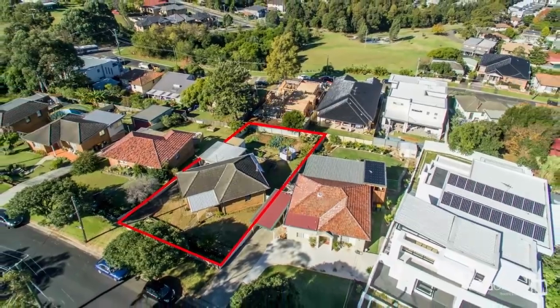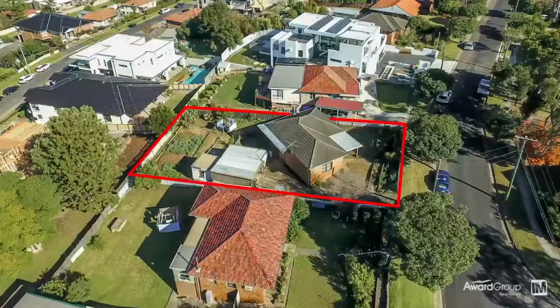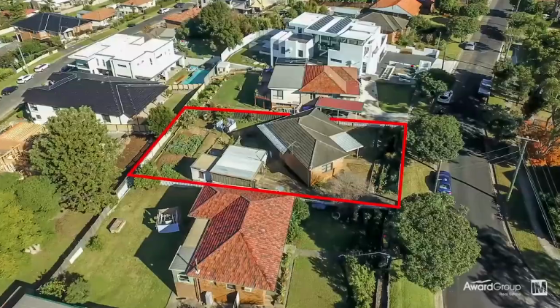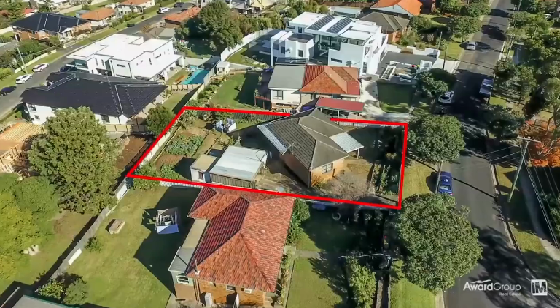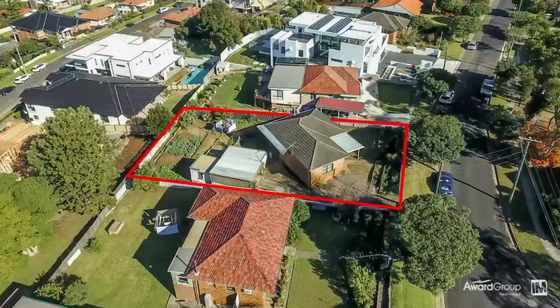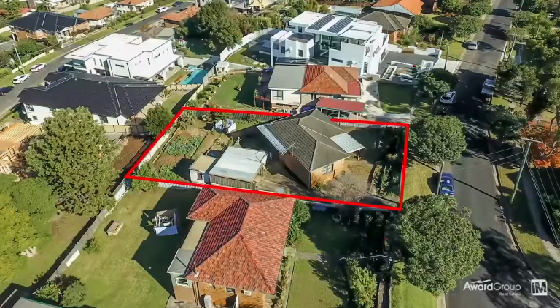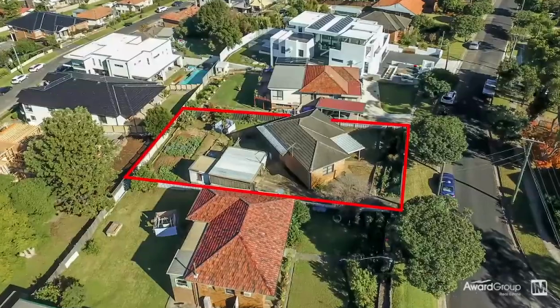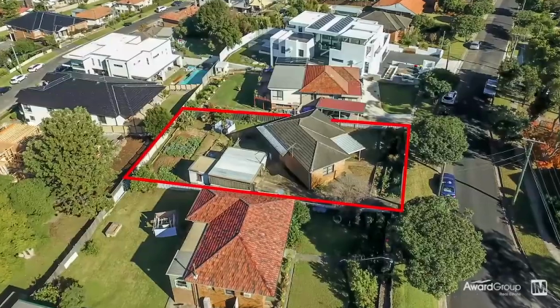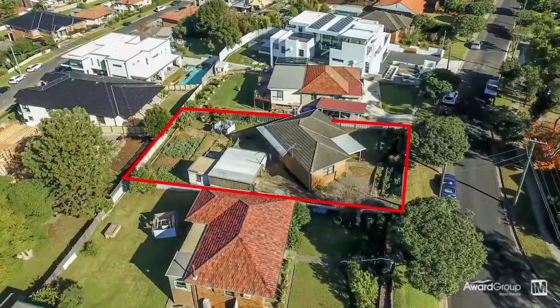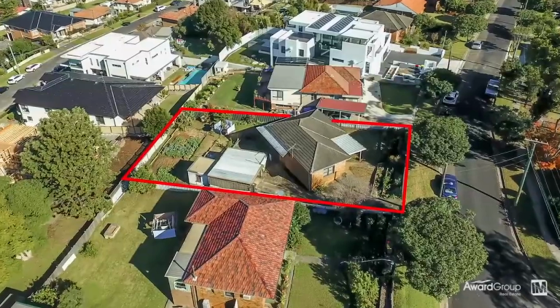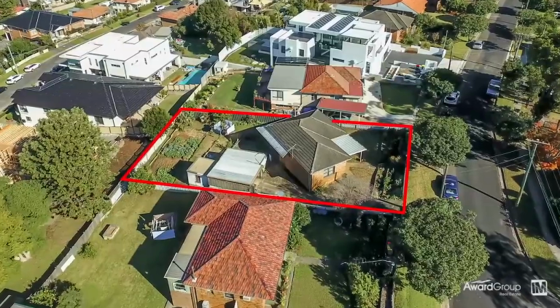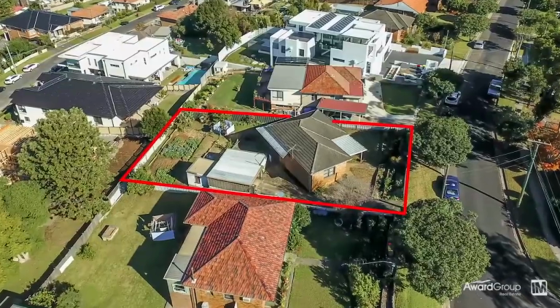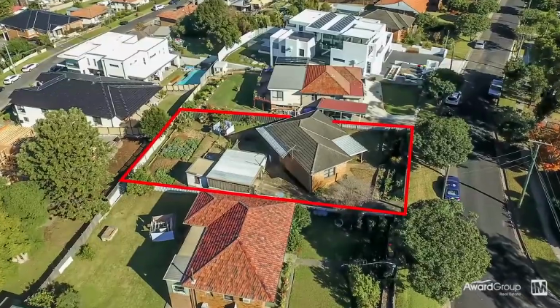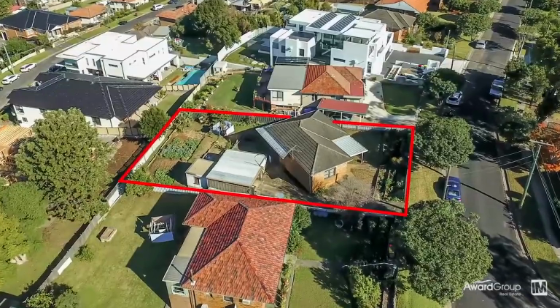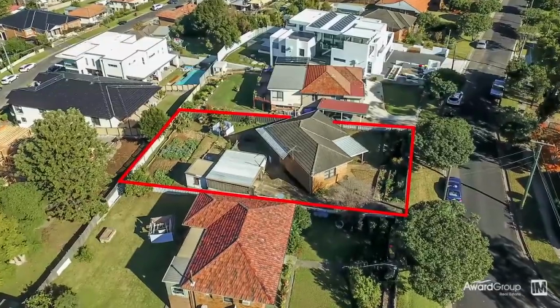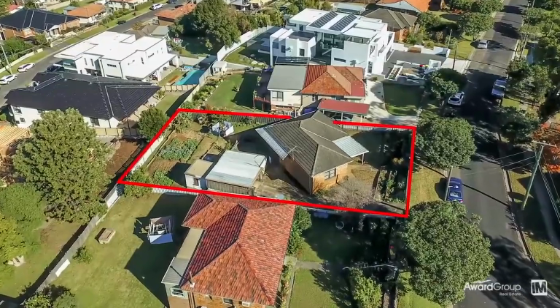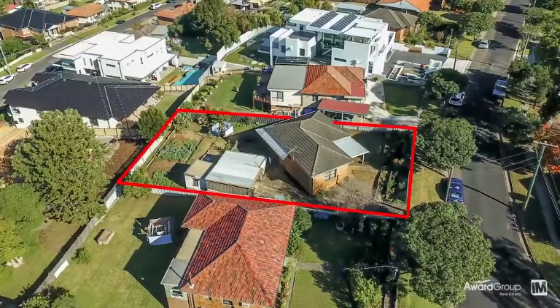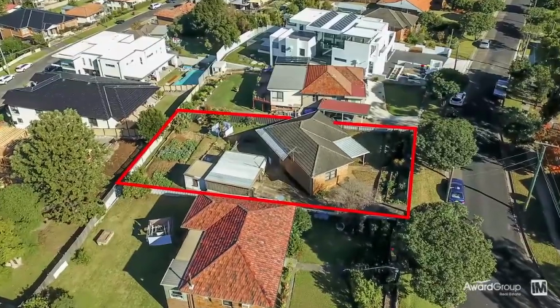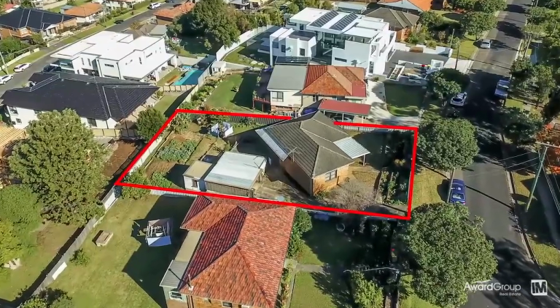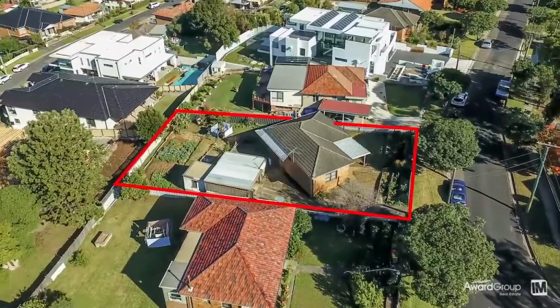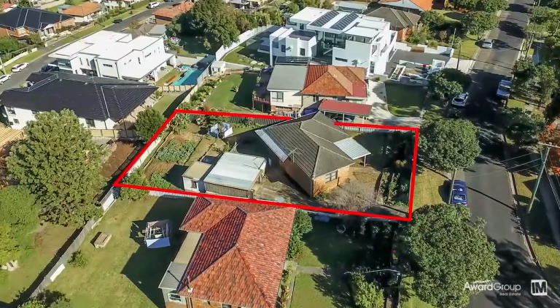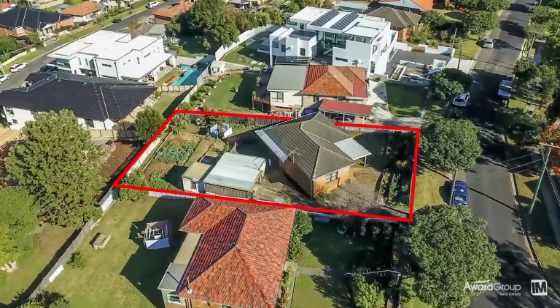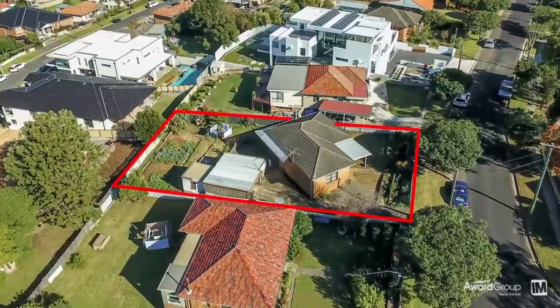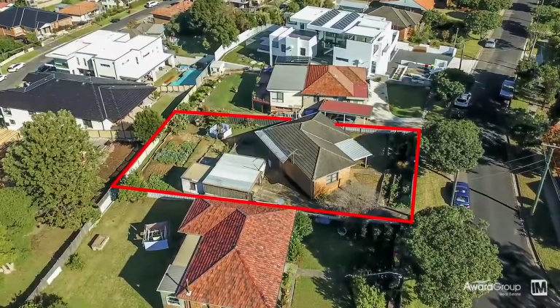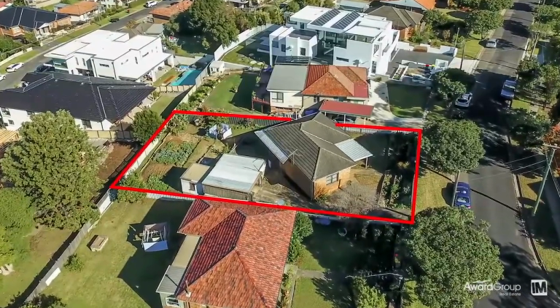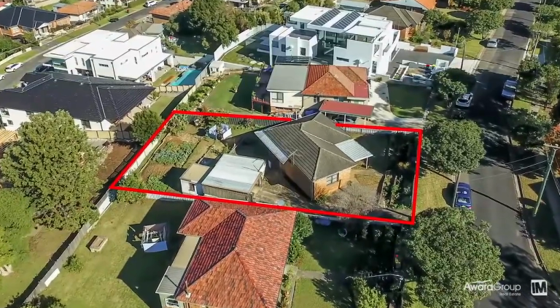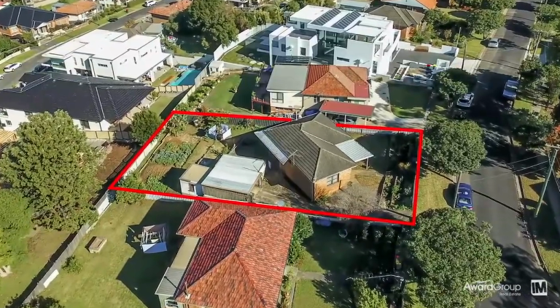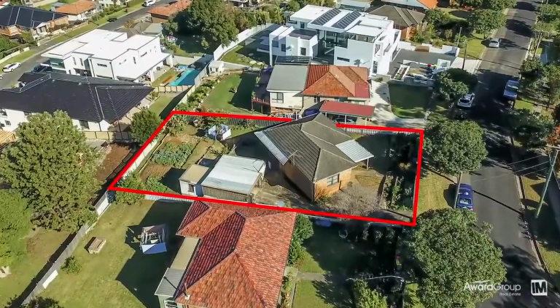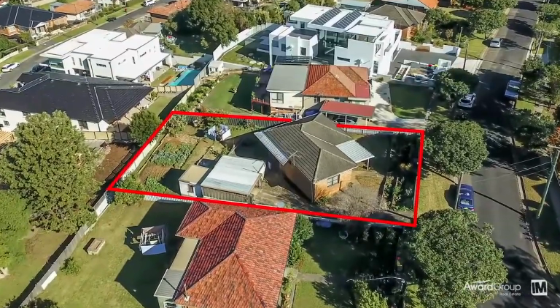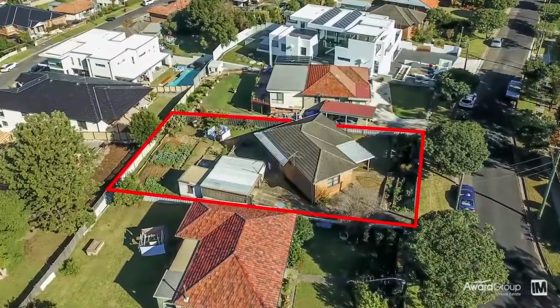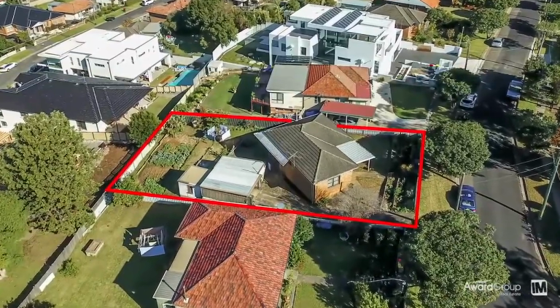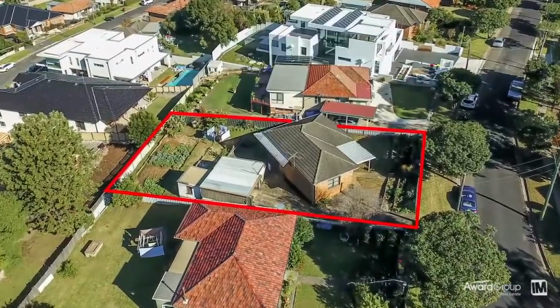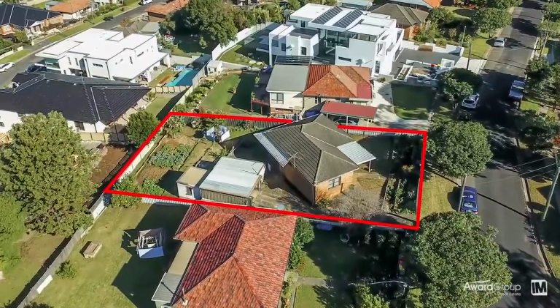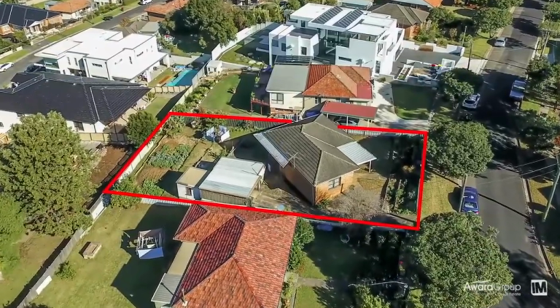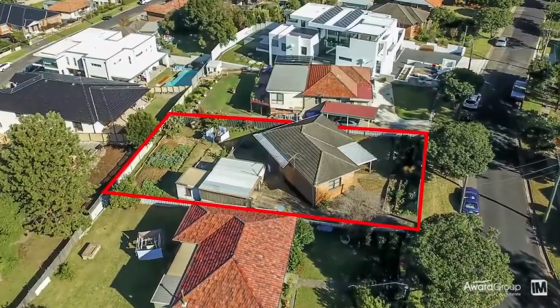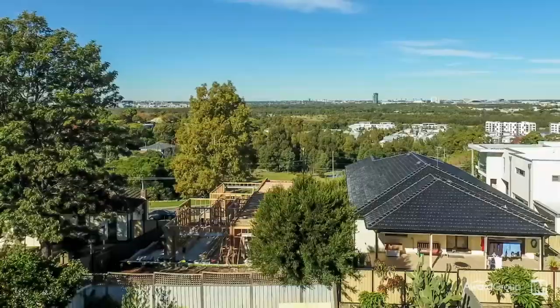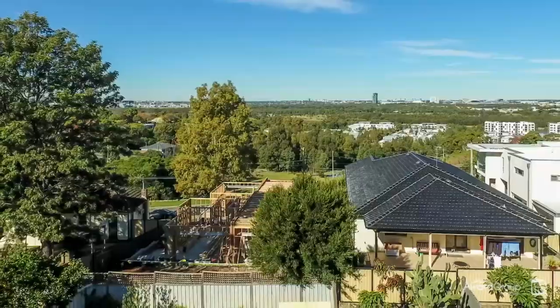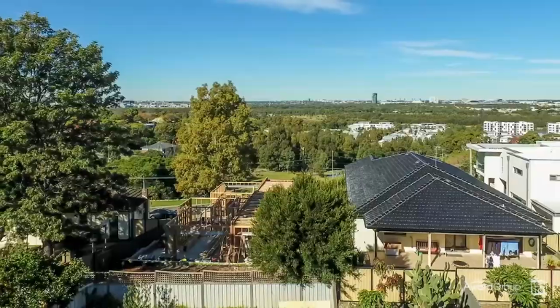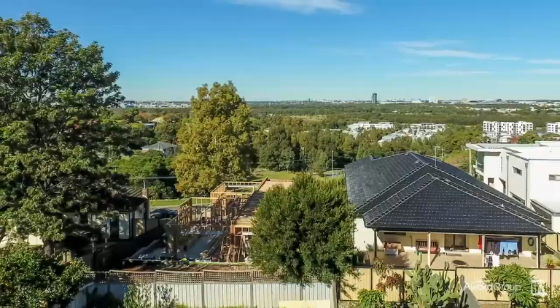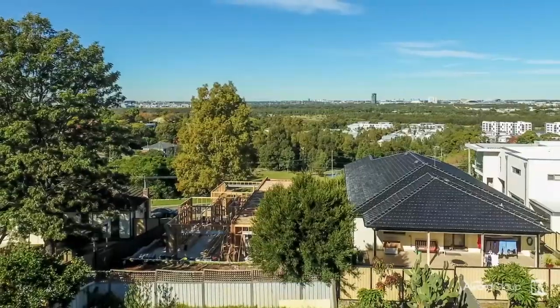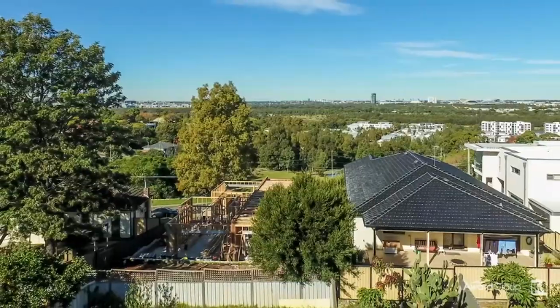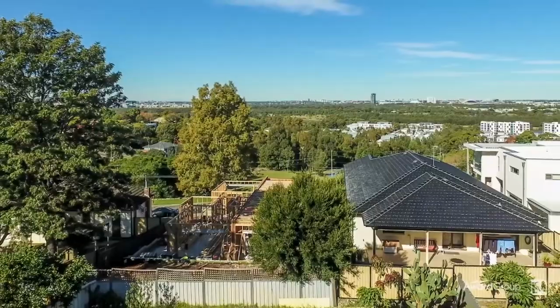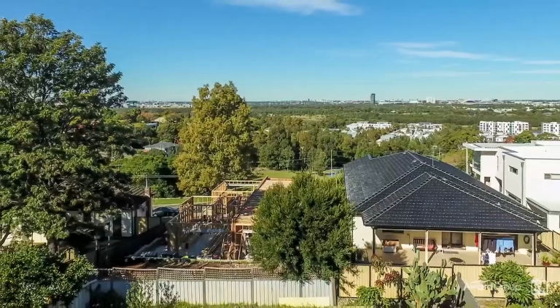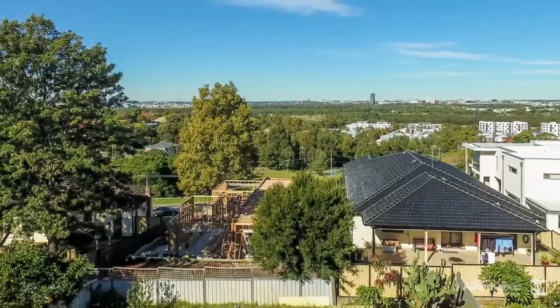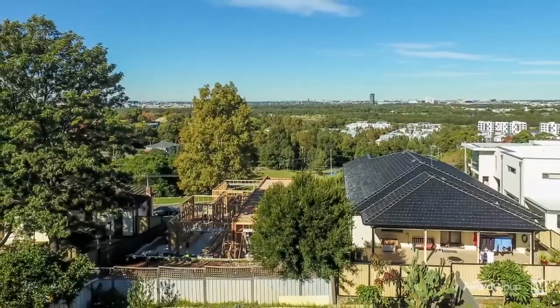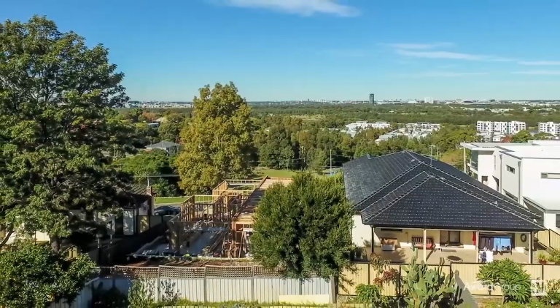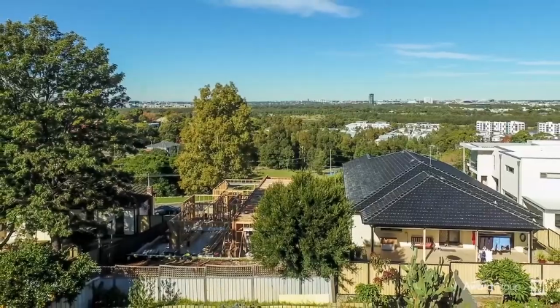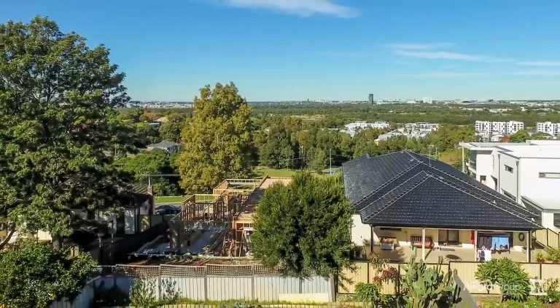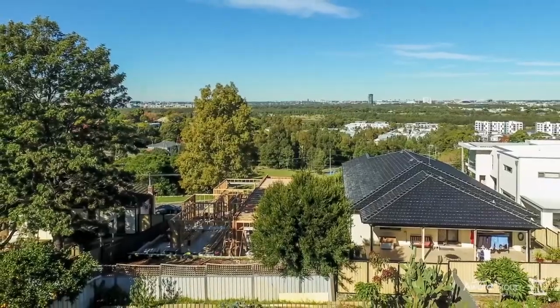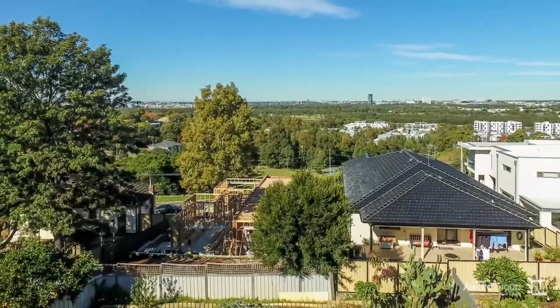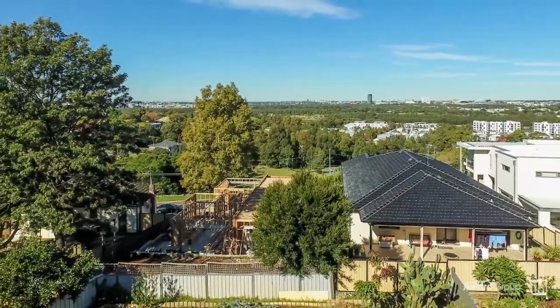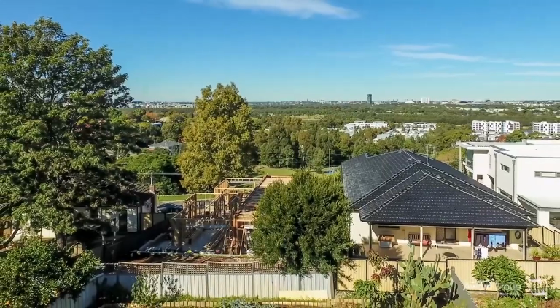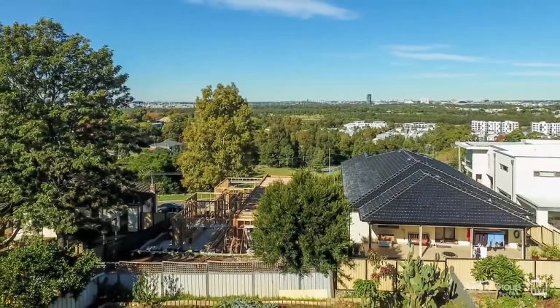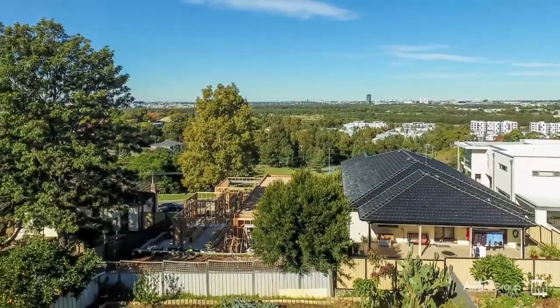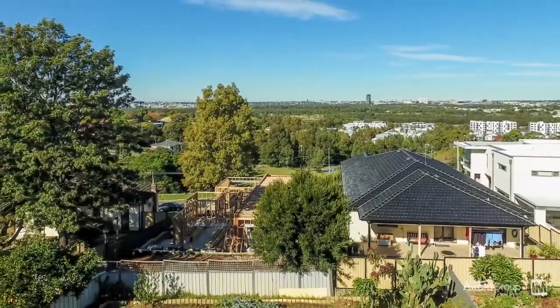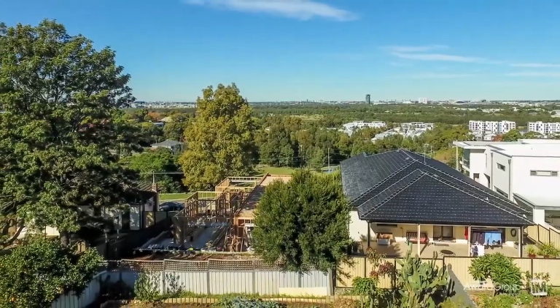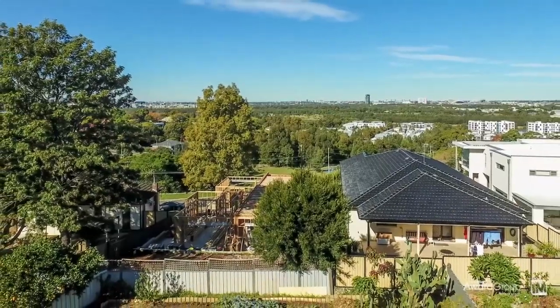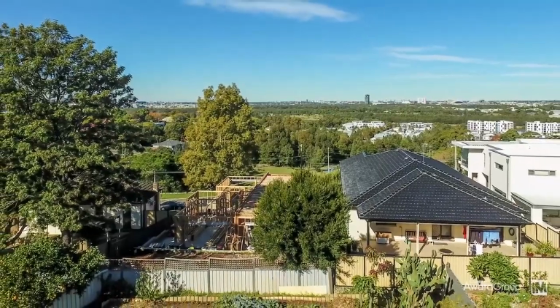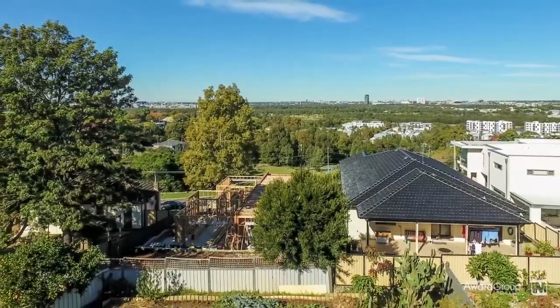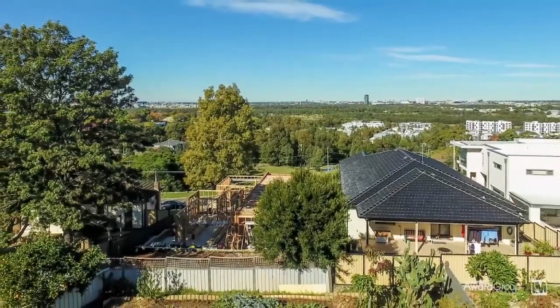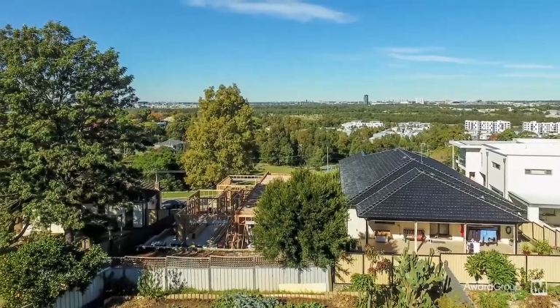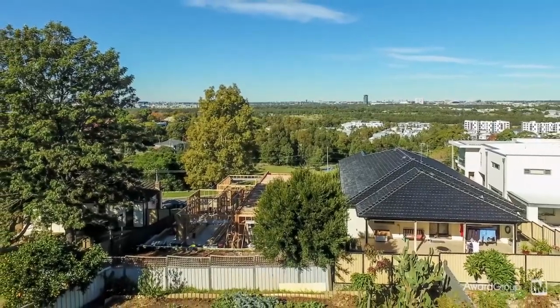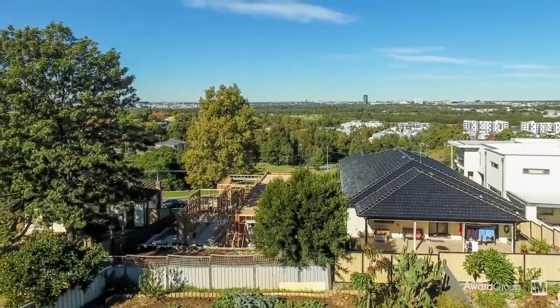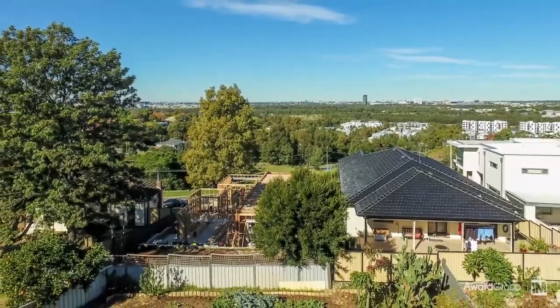Owner occupiers, investors or even developers will recognise the amazing value that this property has to offer.